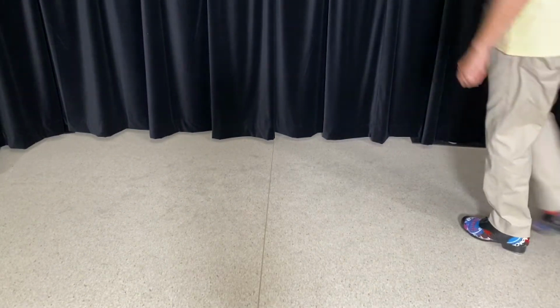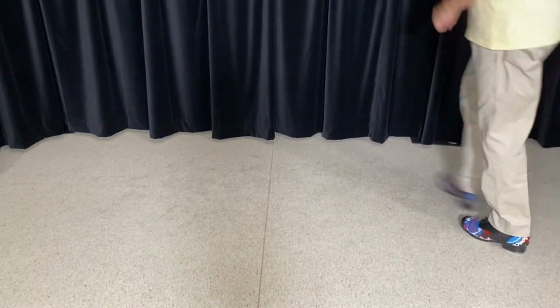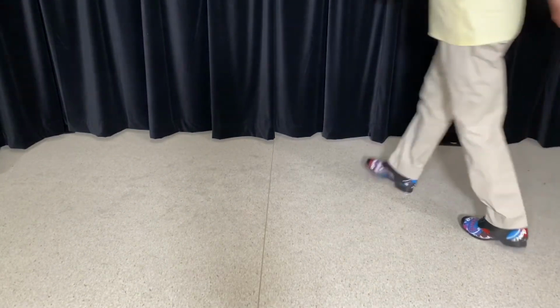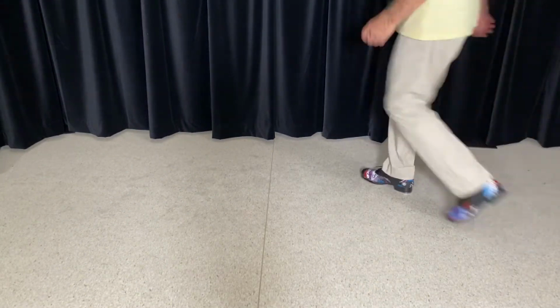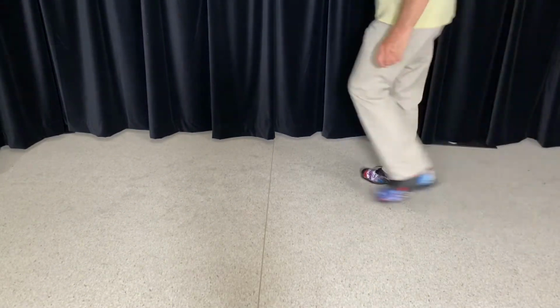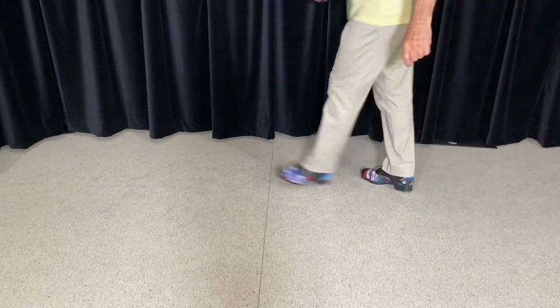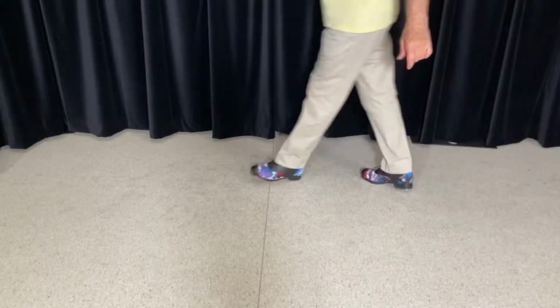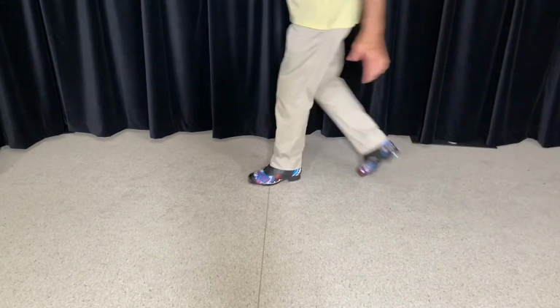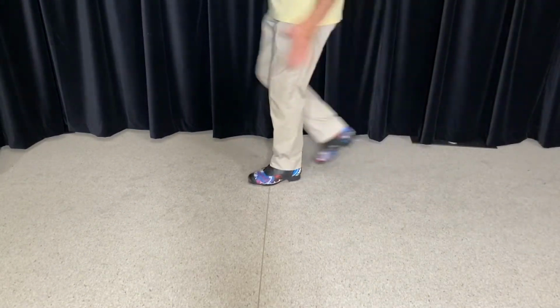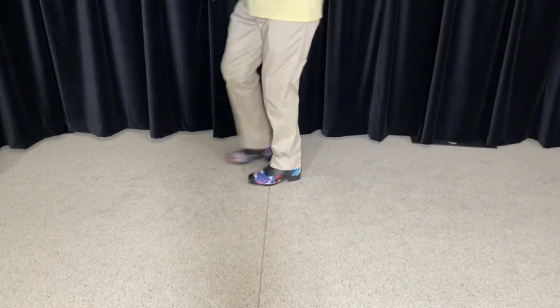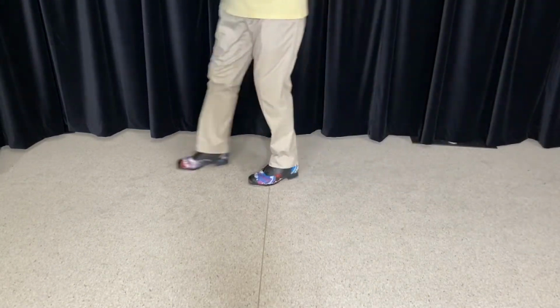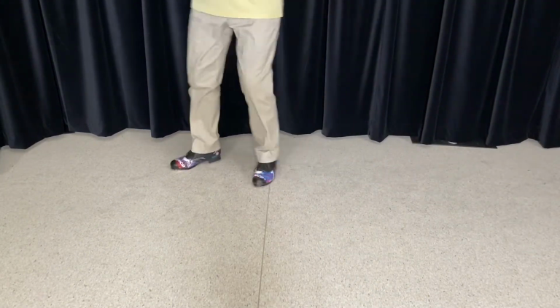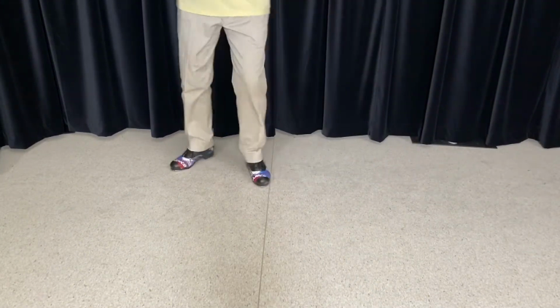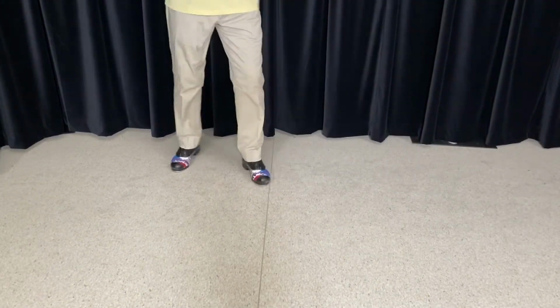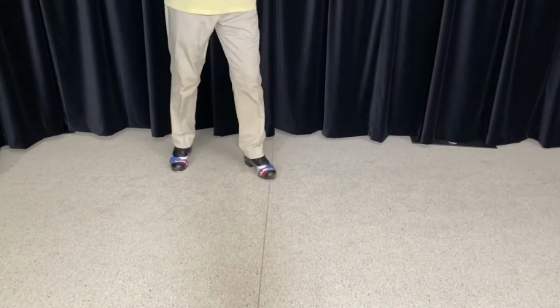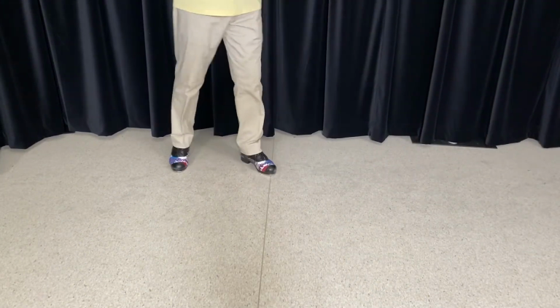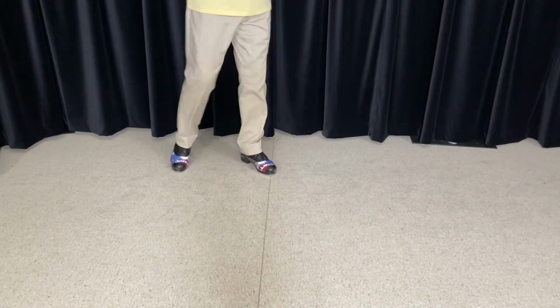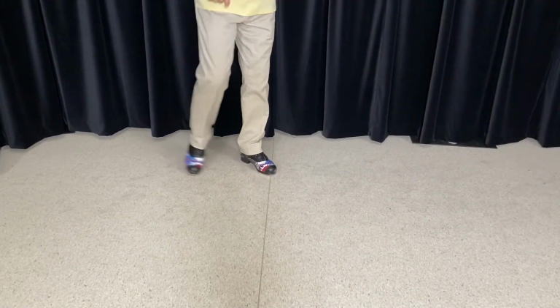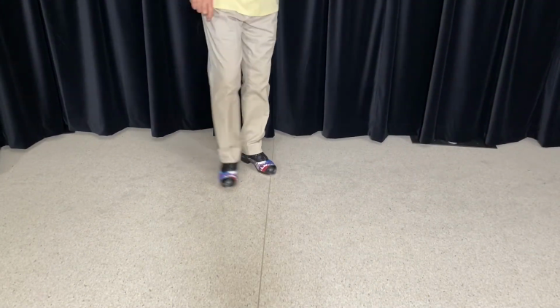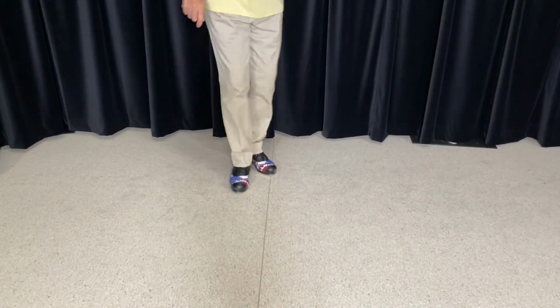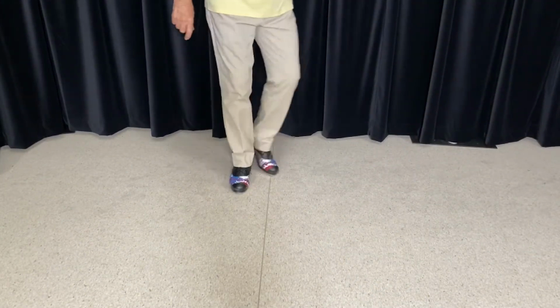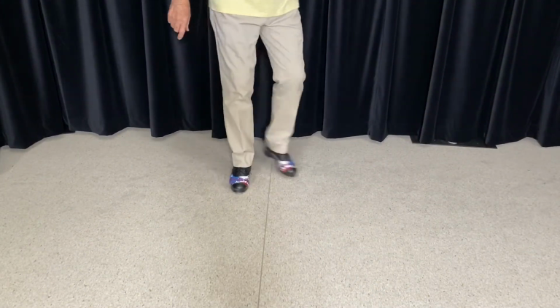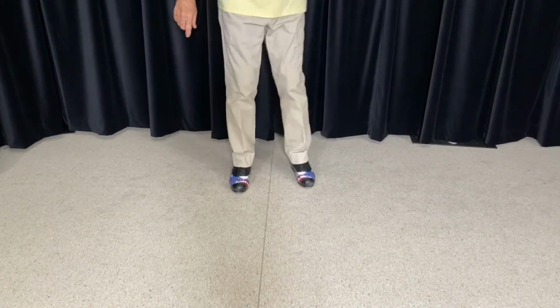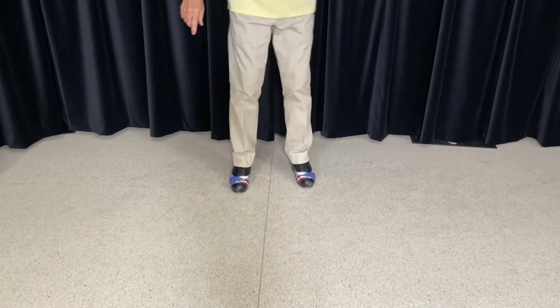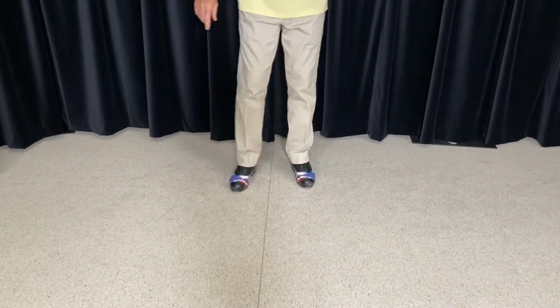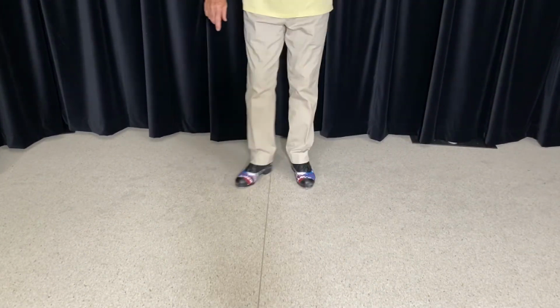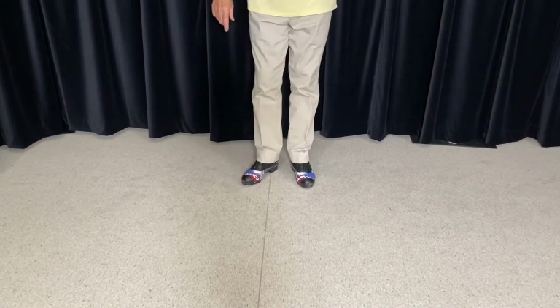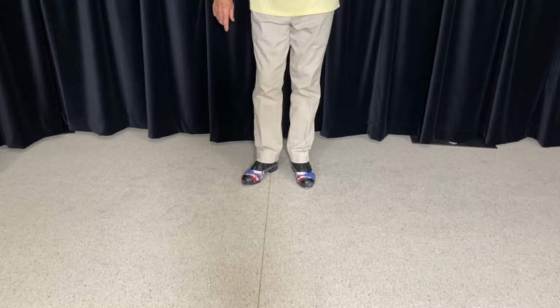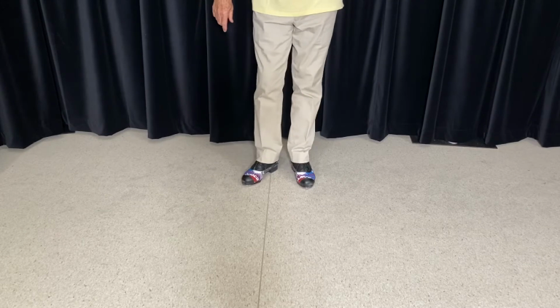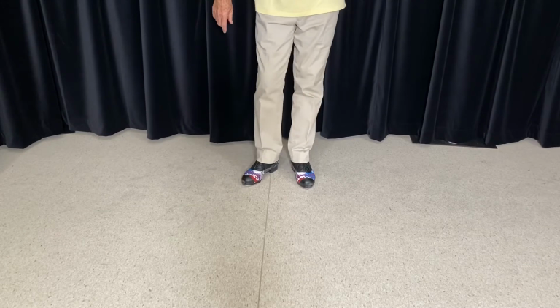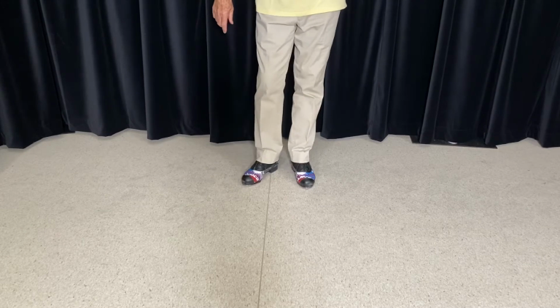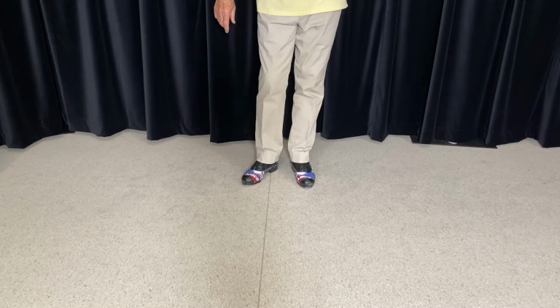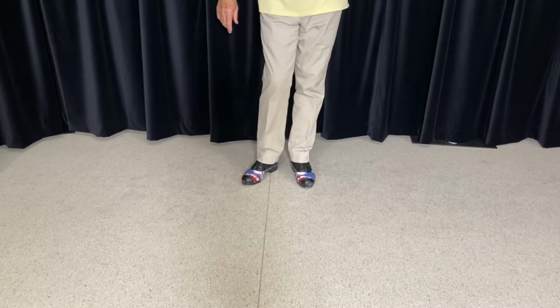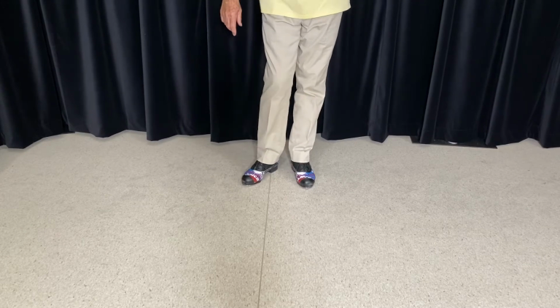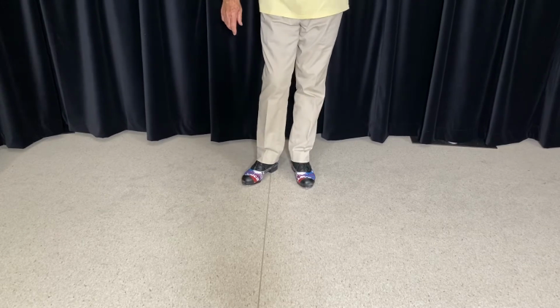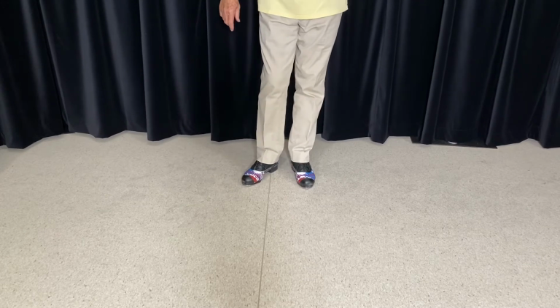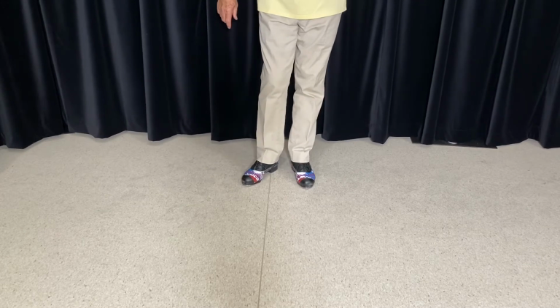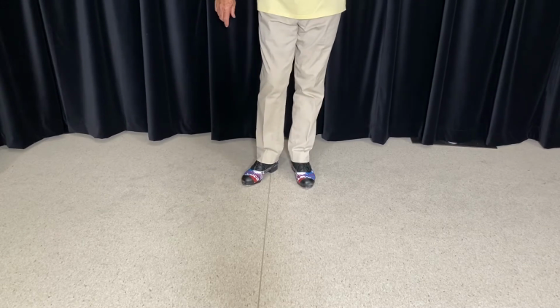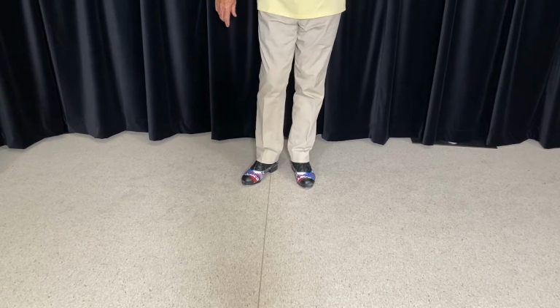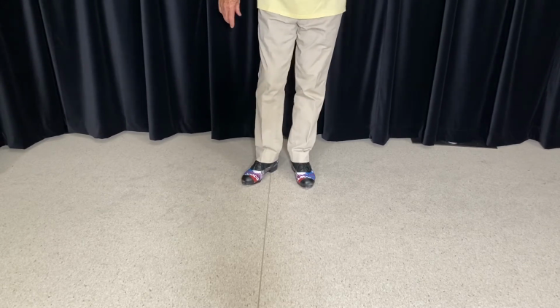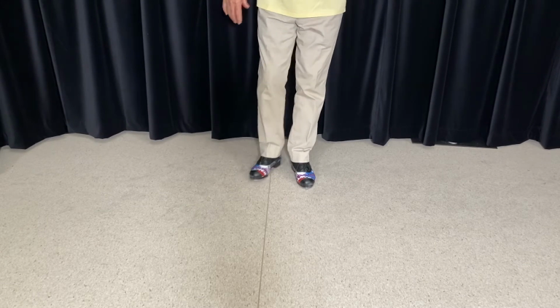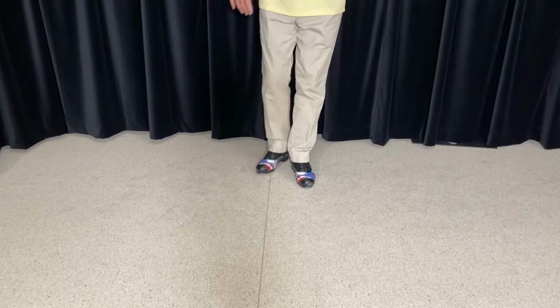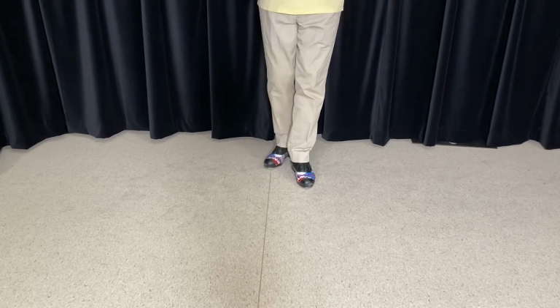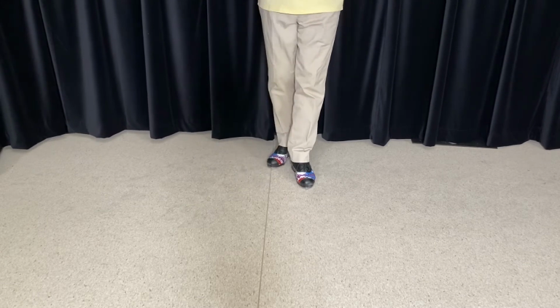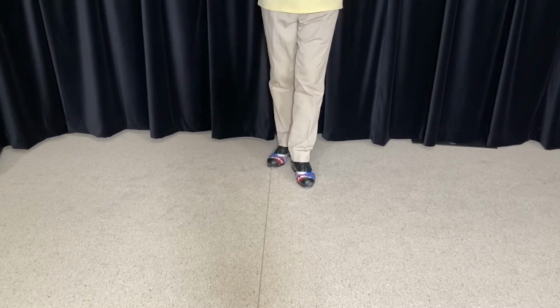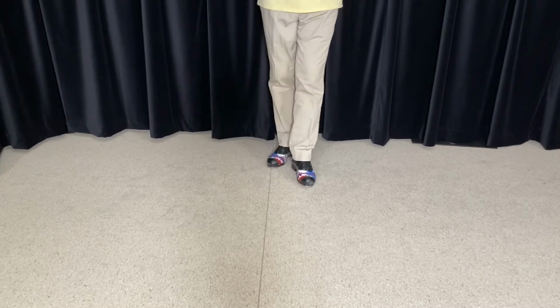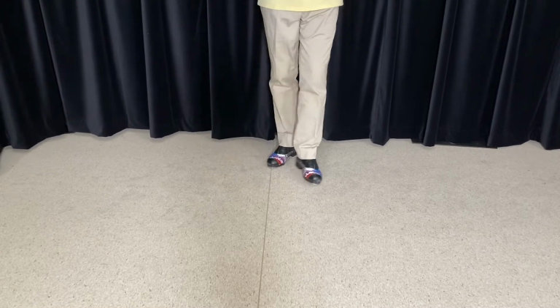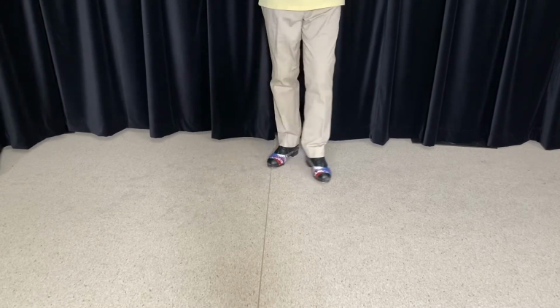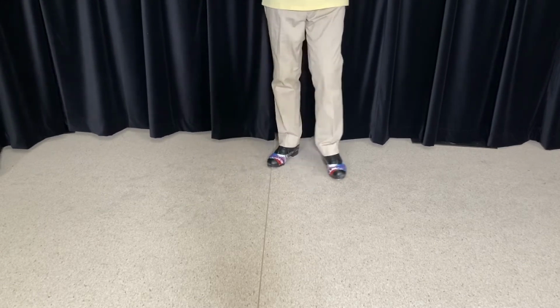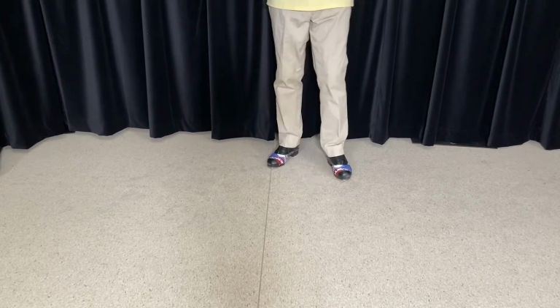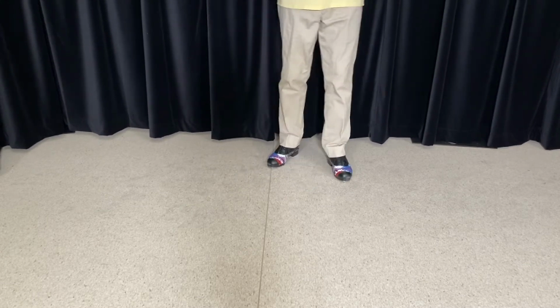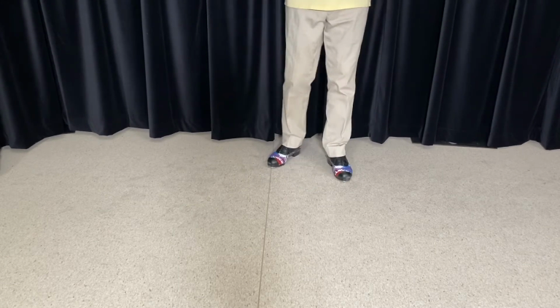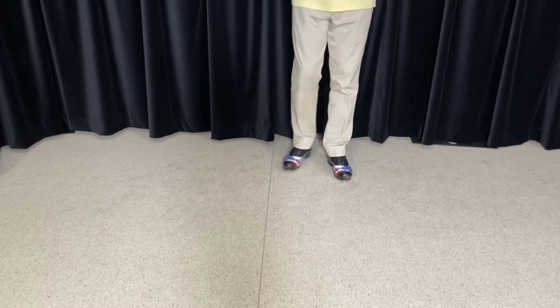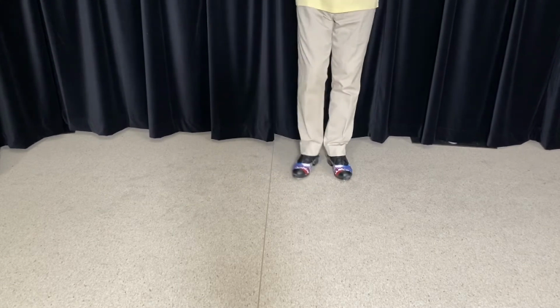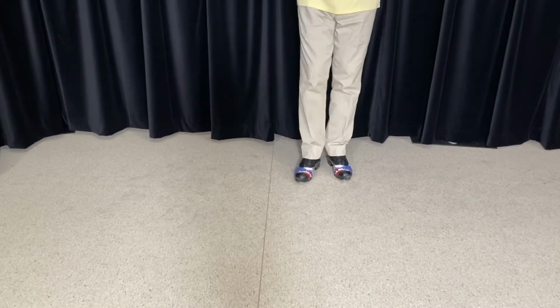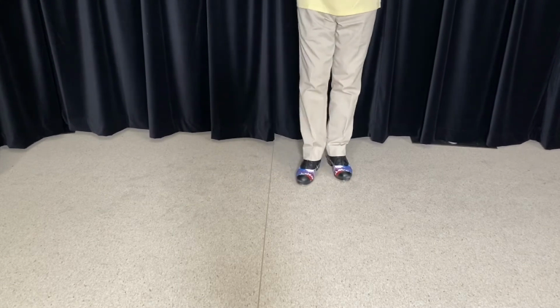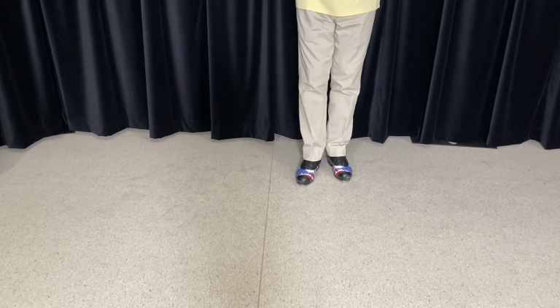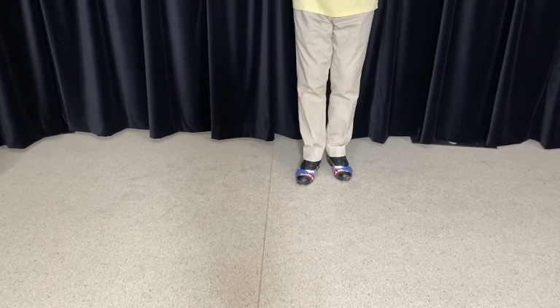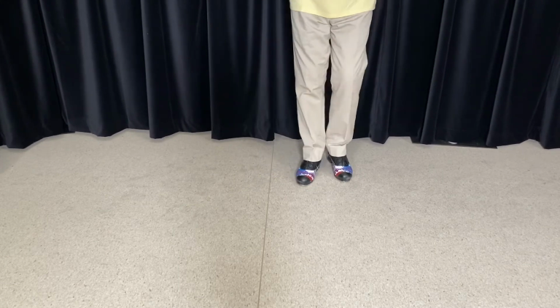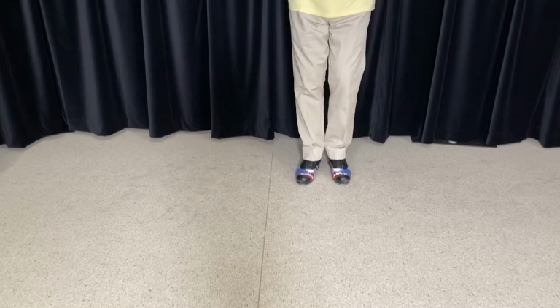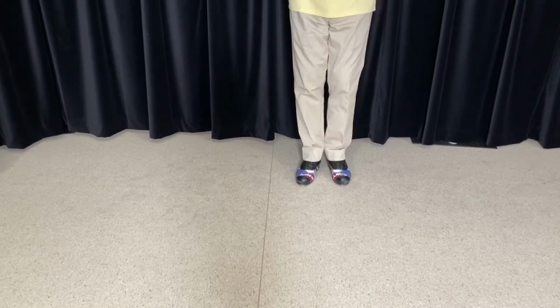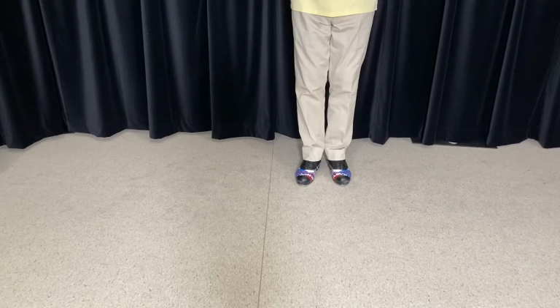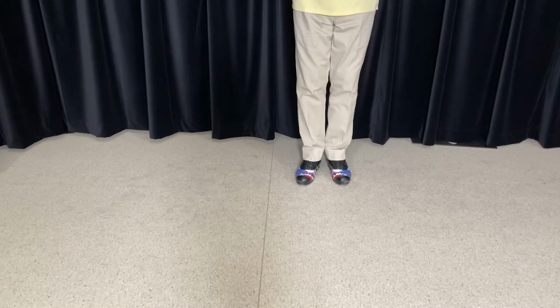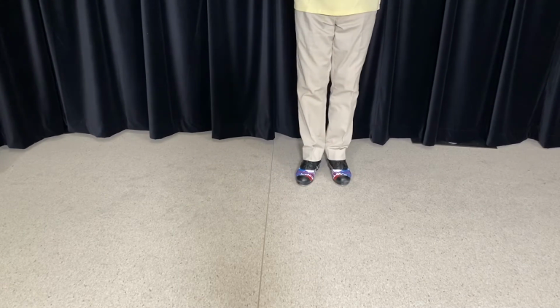G'day tappers. Tap Dance Down Under. We're doing some intermediate work, a couple of steps. We're going sidestep to start with.